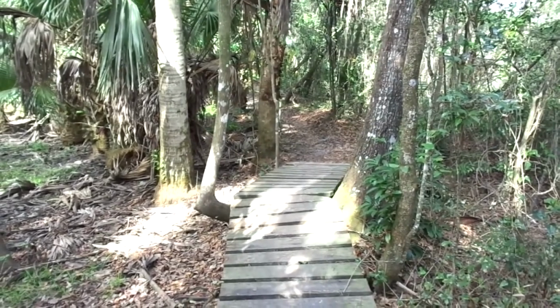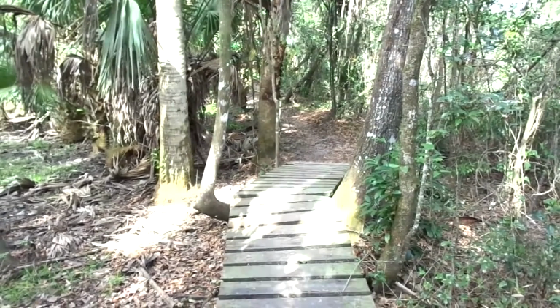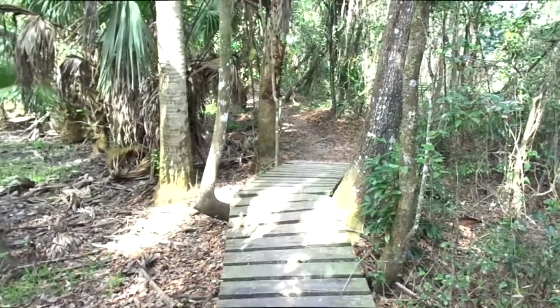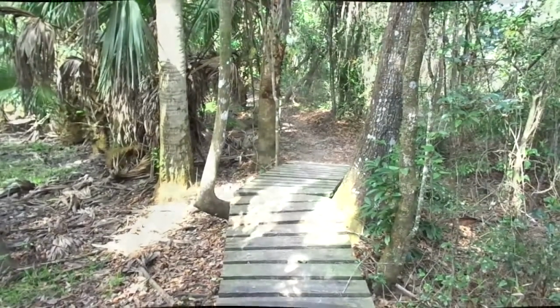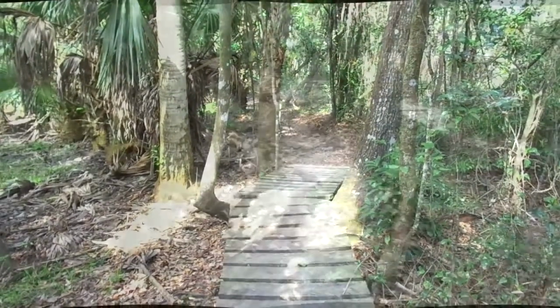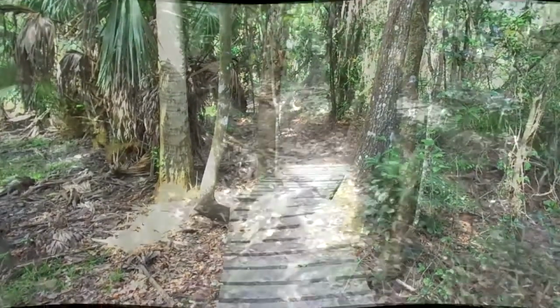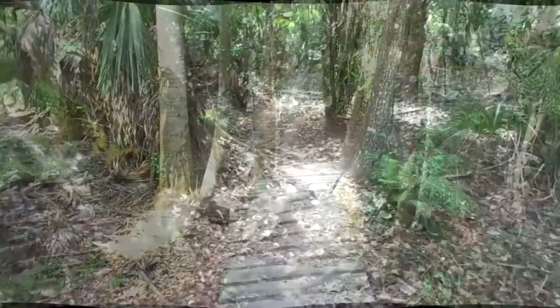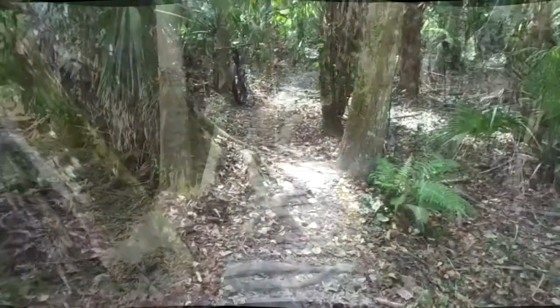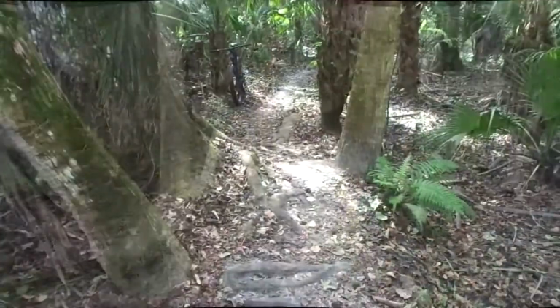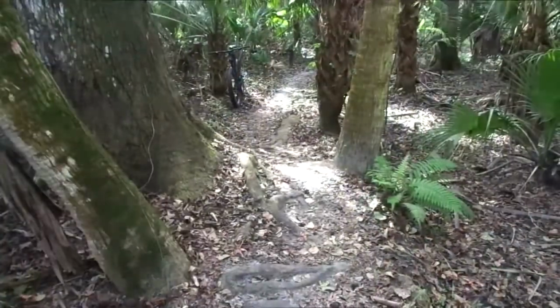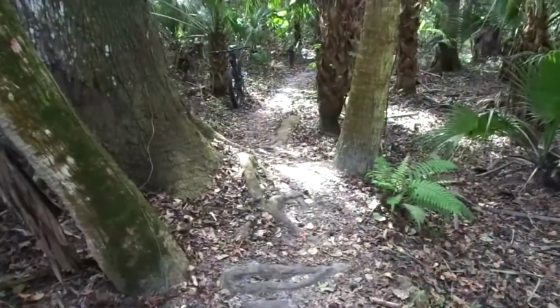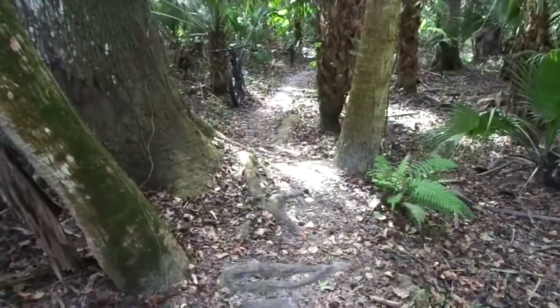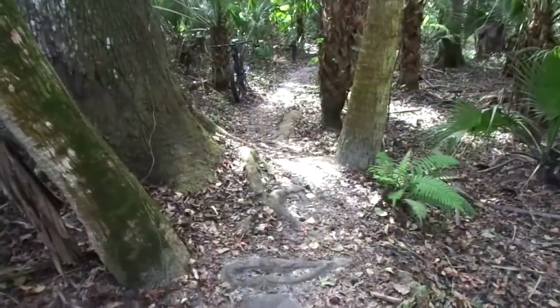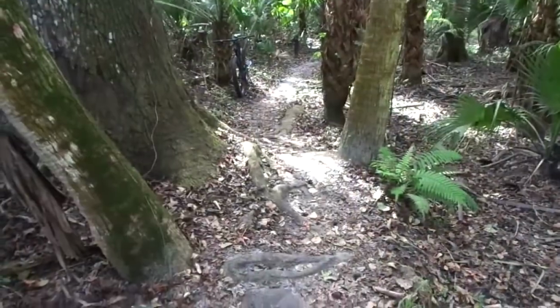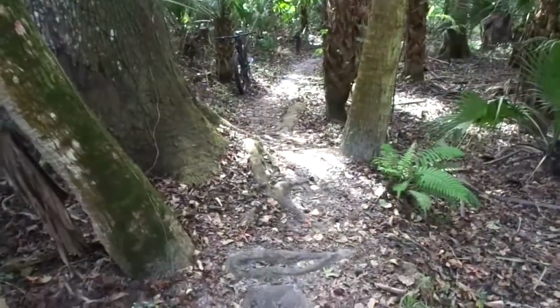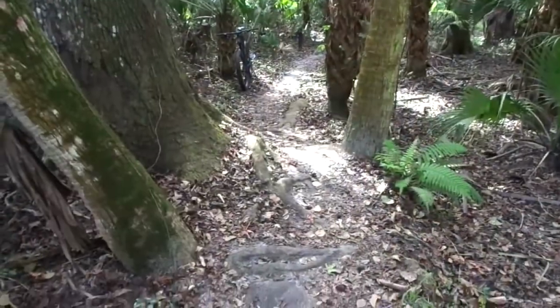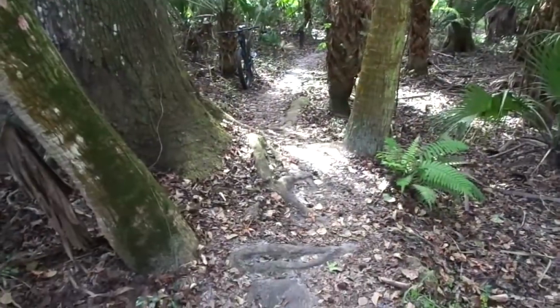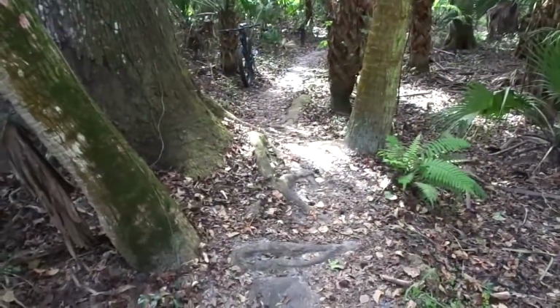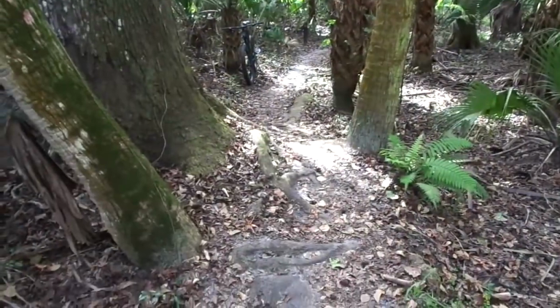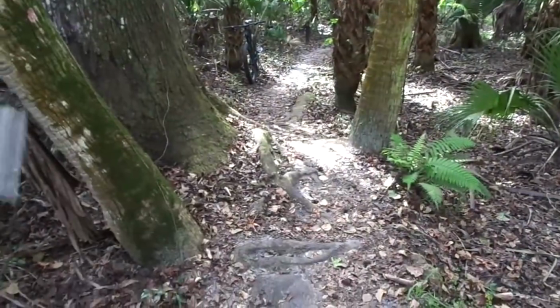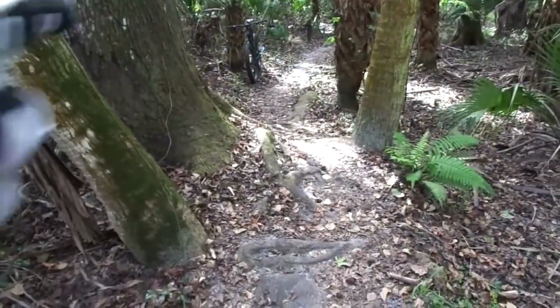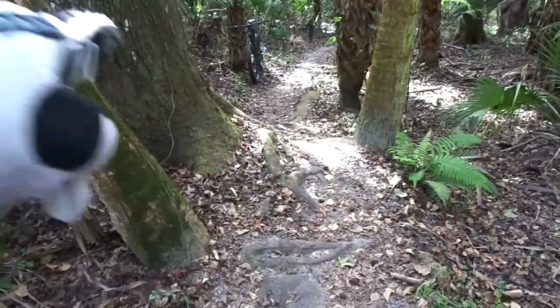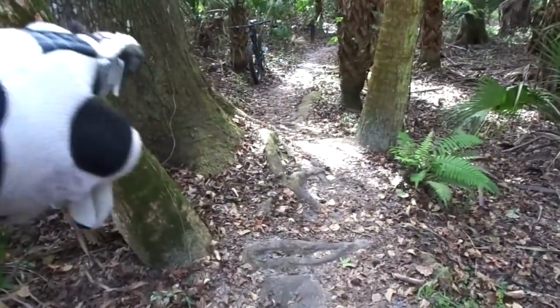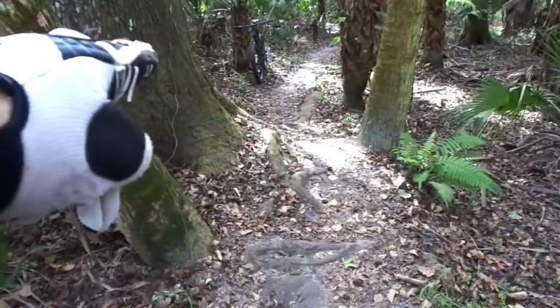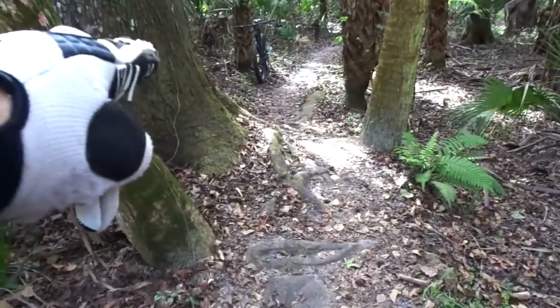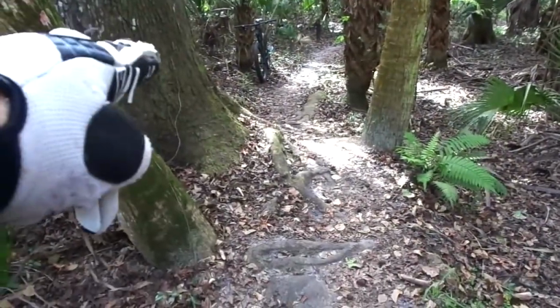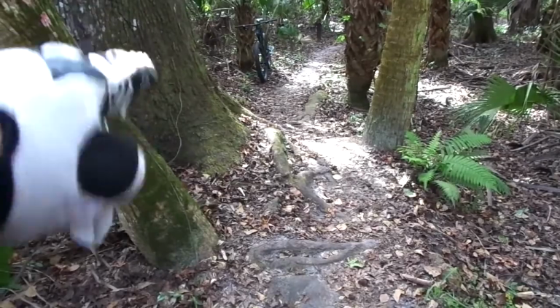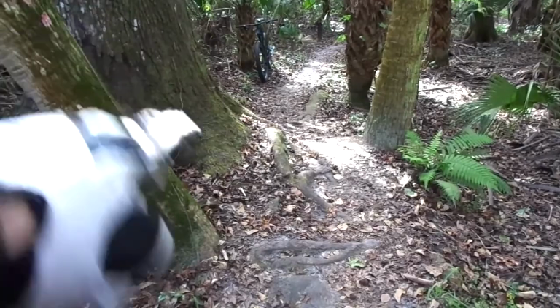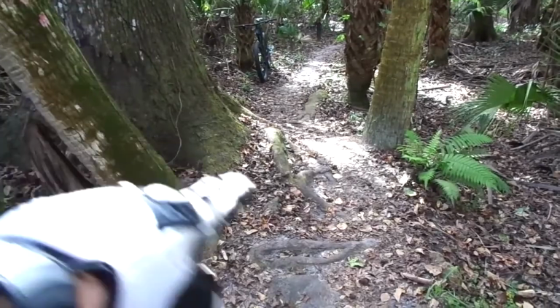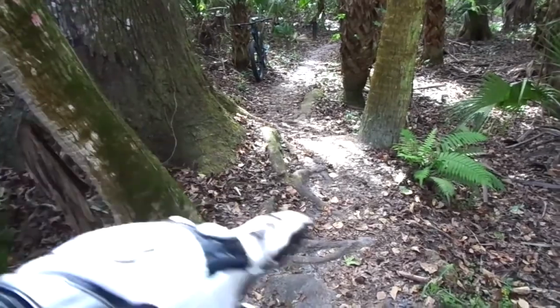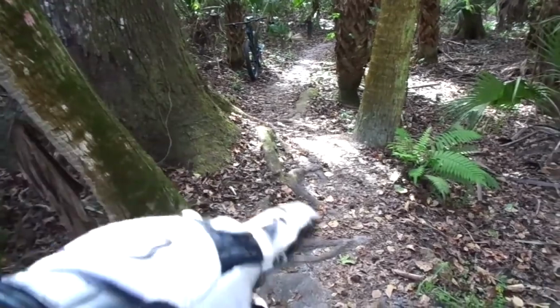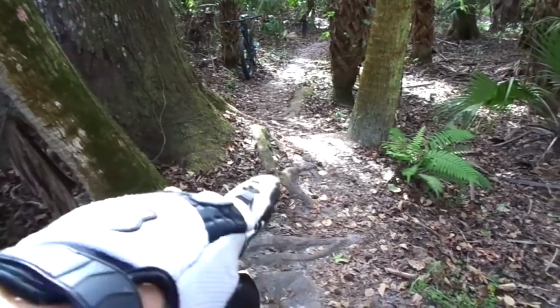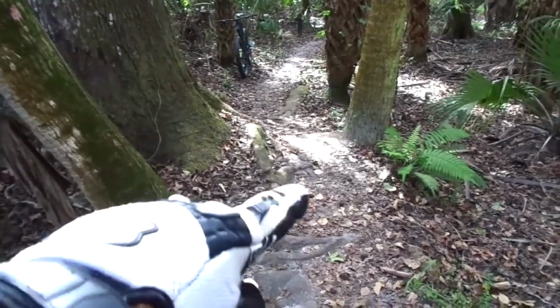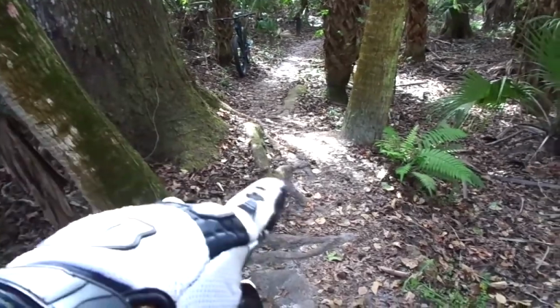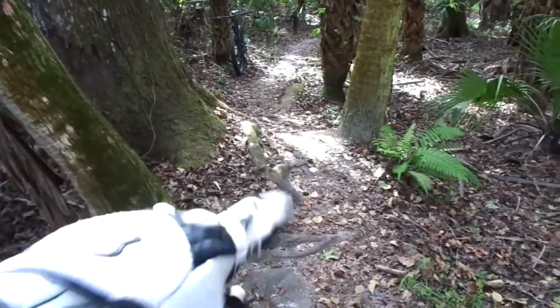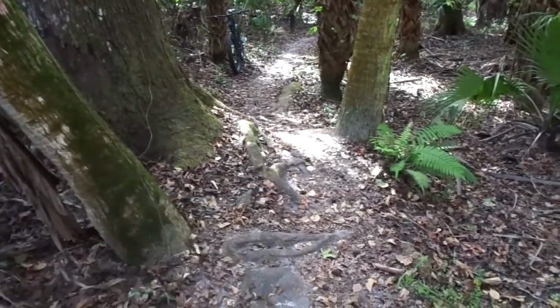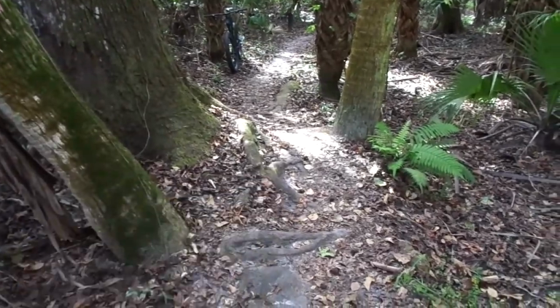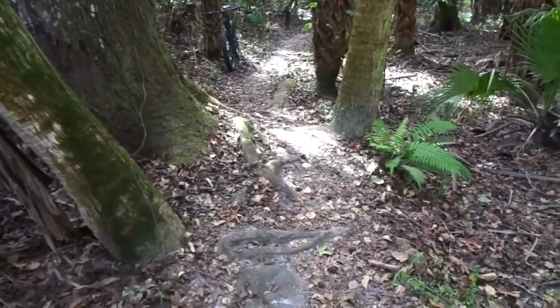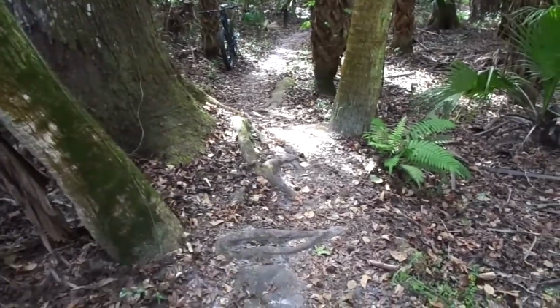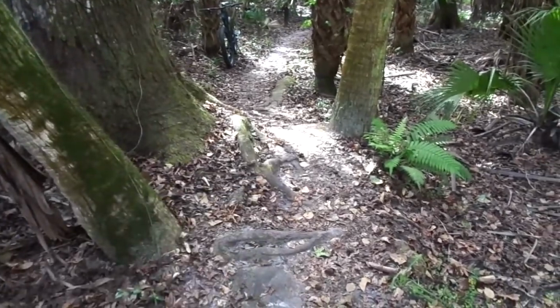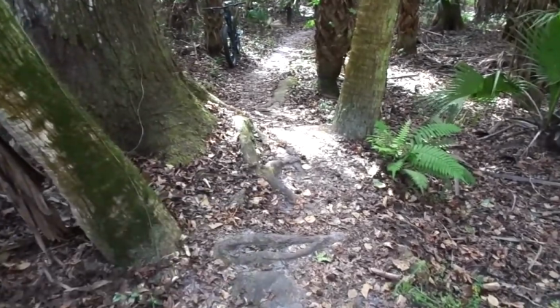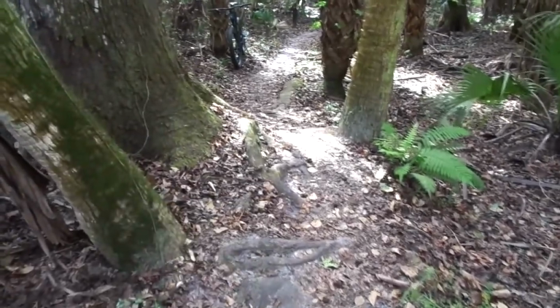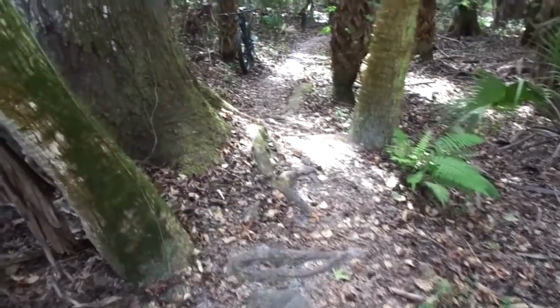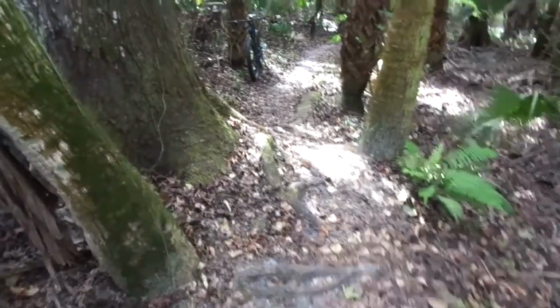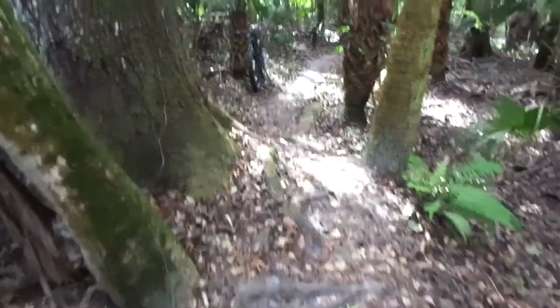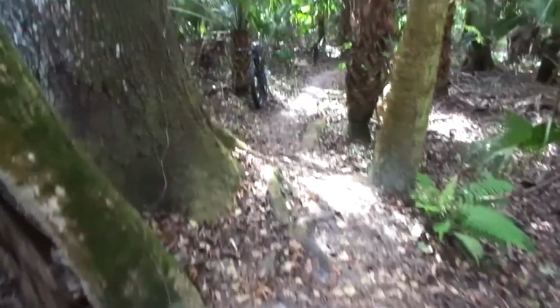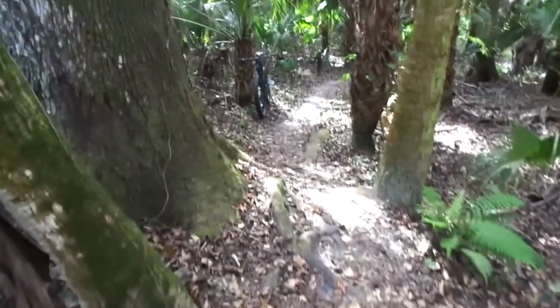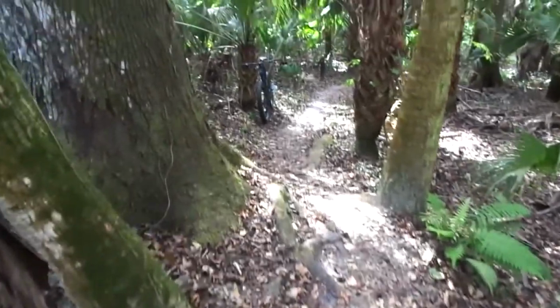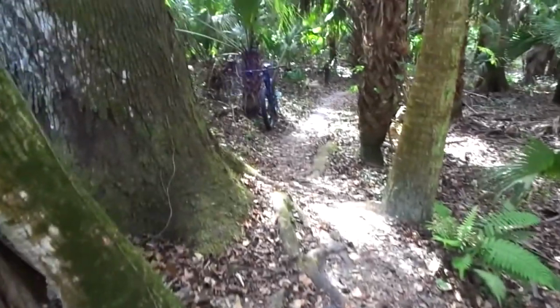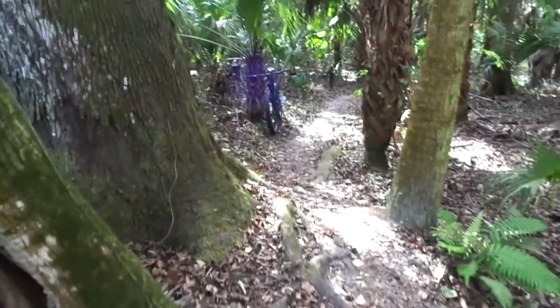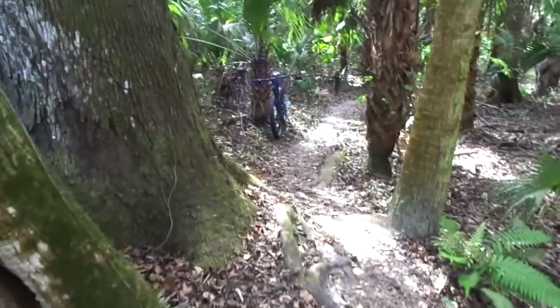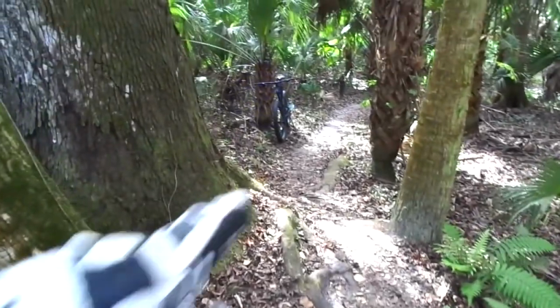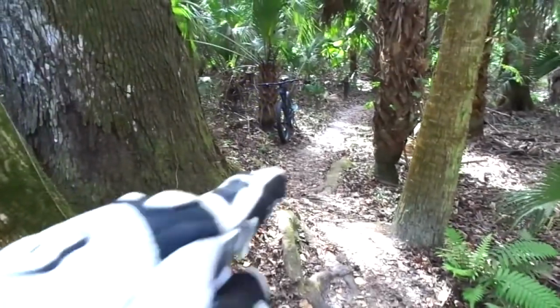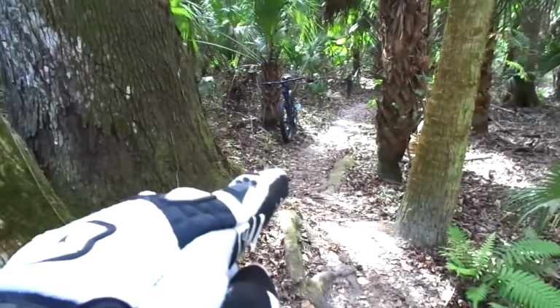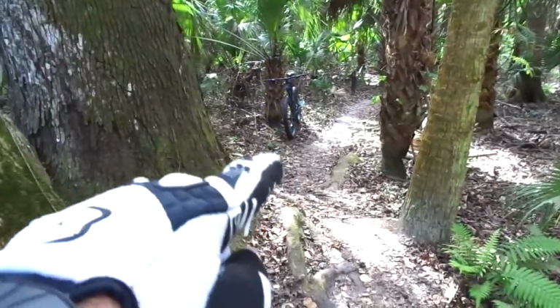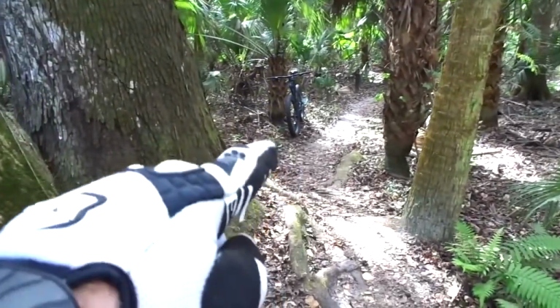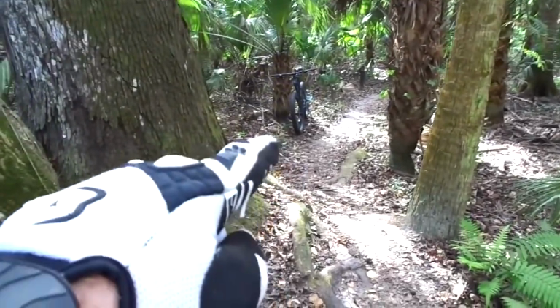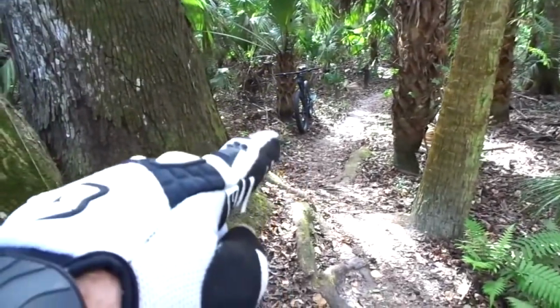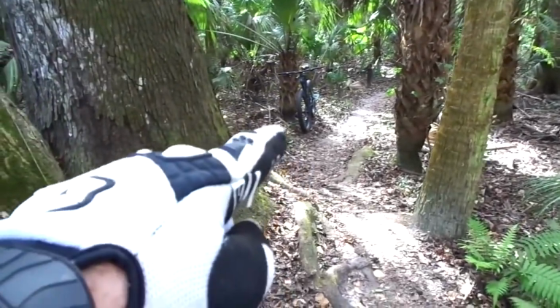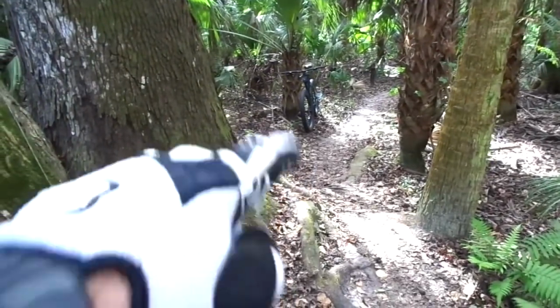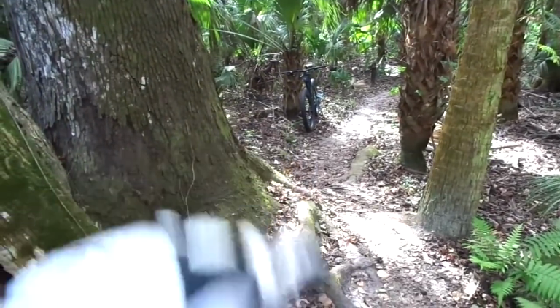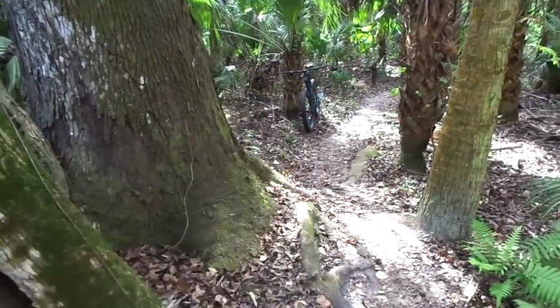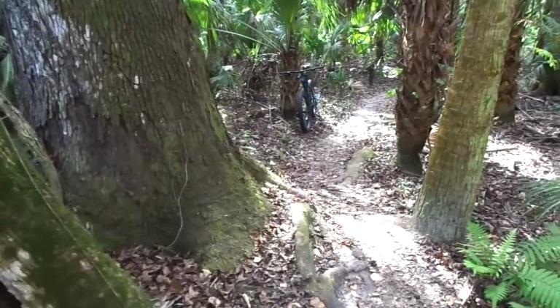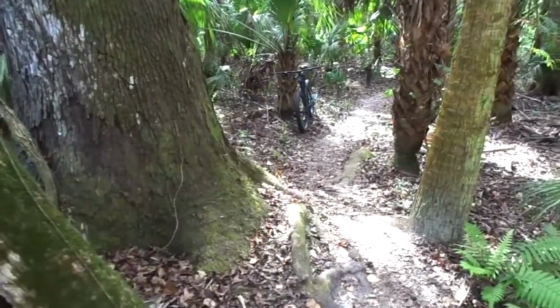And here's looking backward on the same trail. There's that oak tree, there's all the root cluster, and there's the steed.